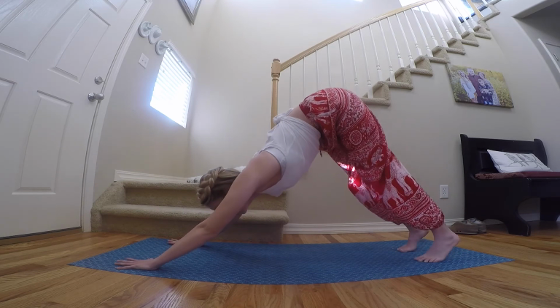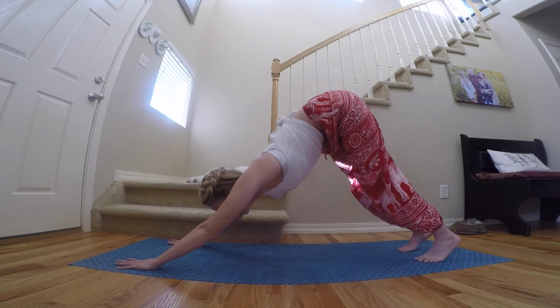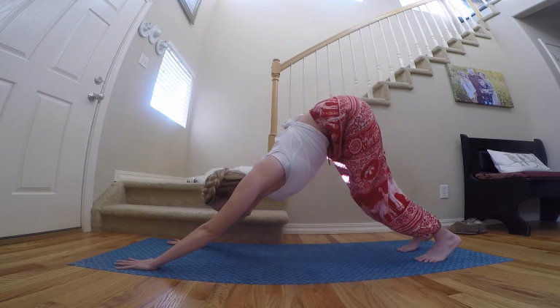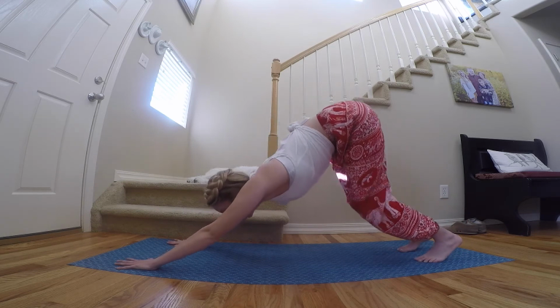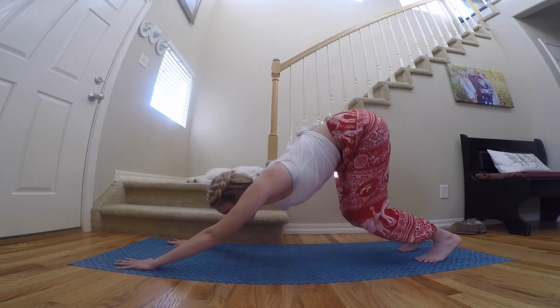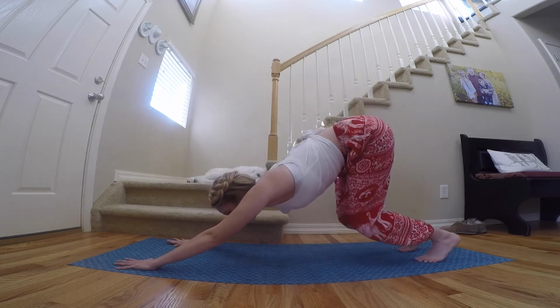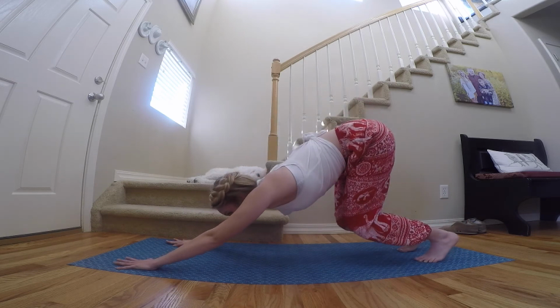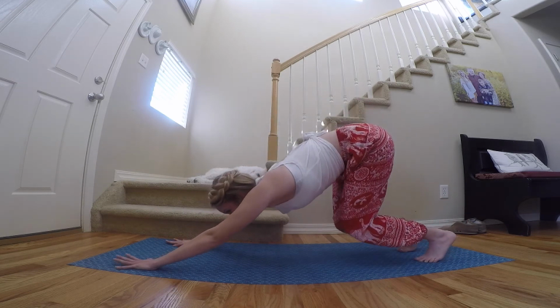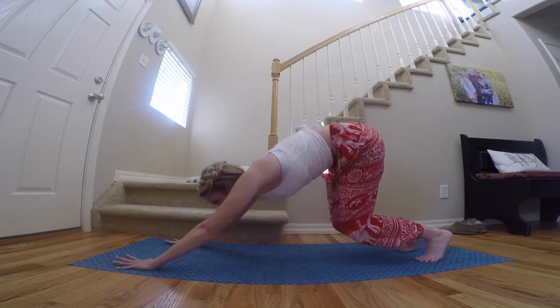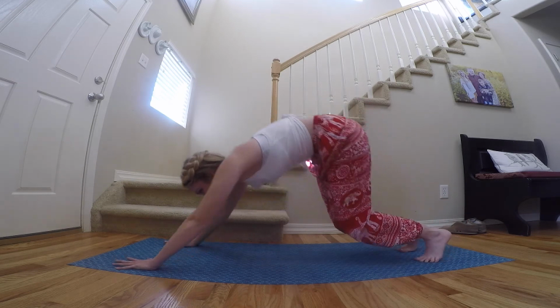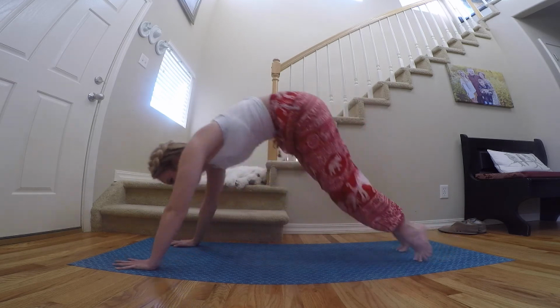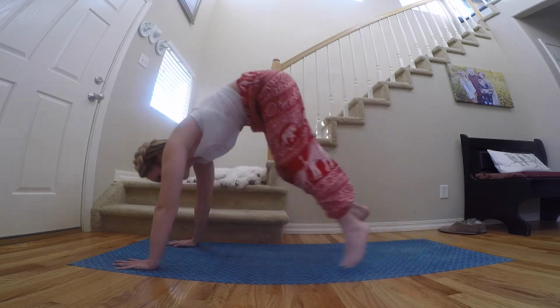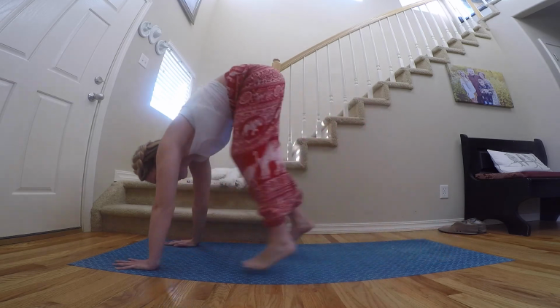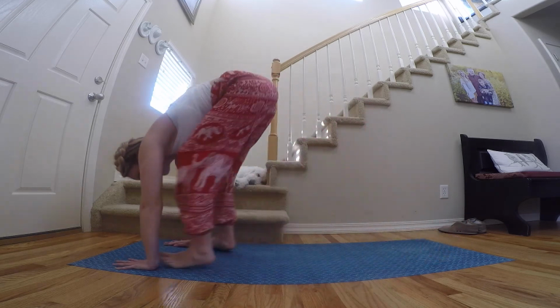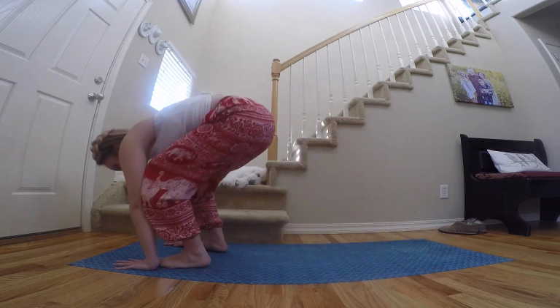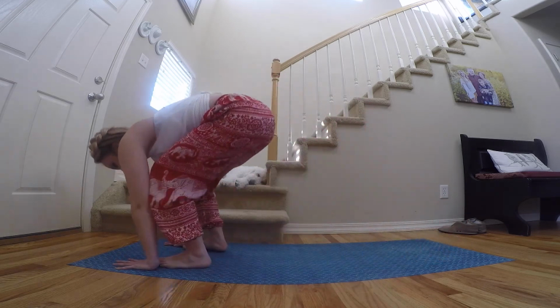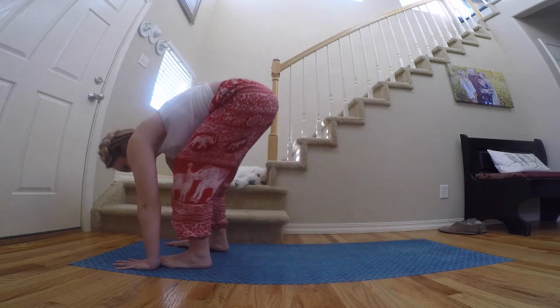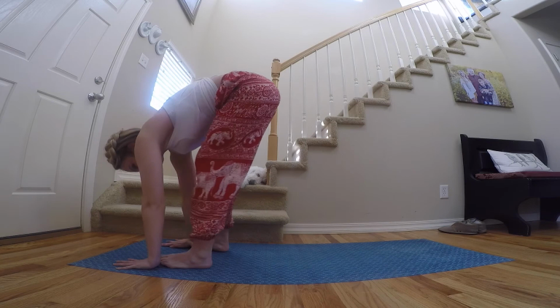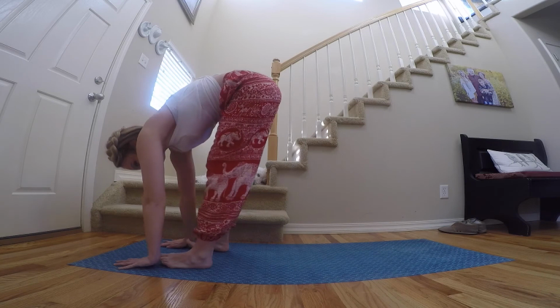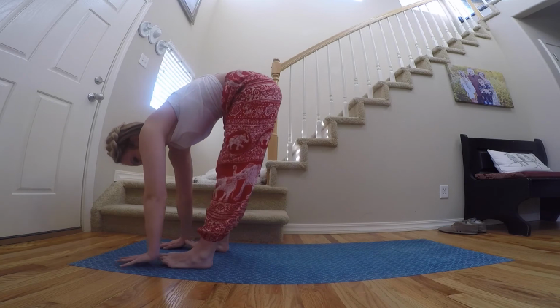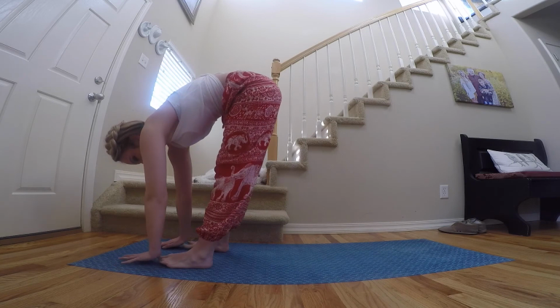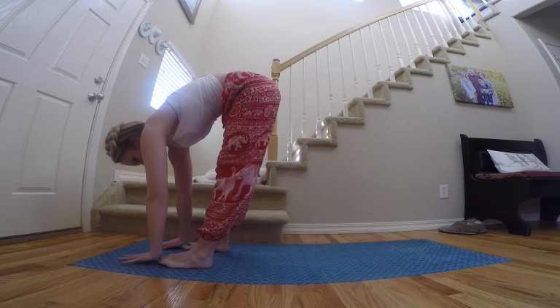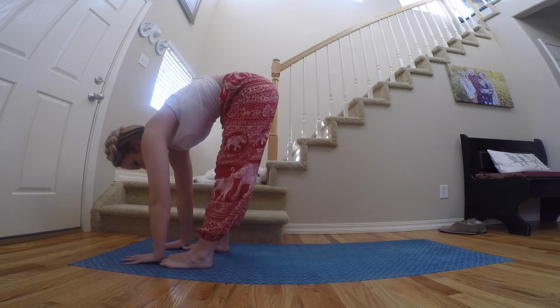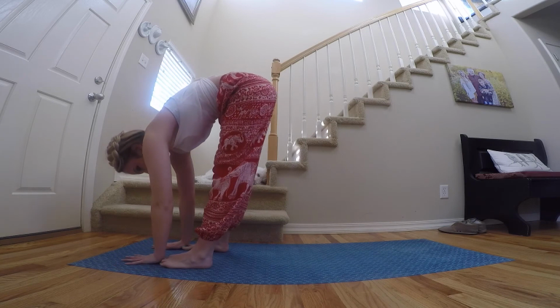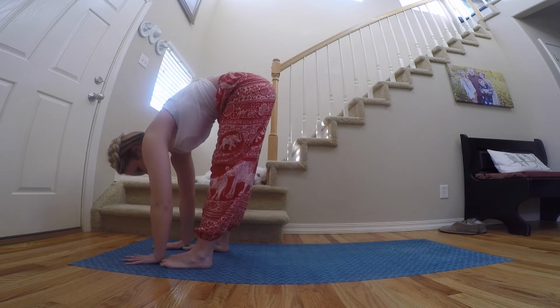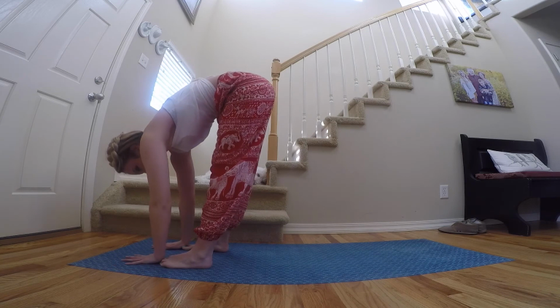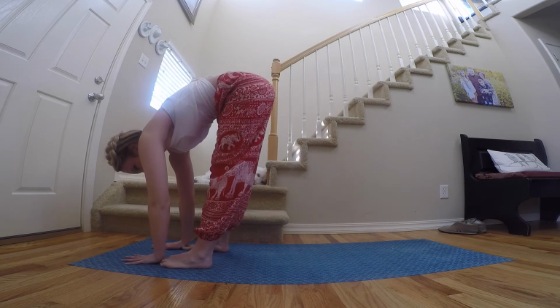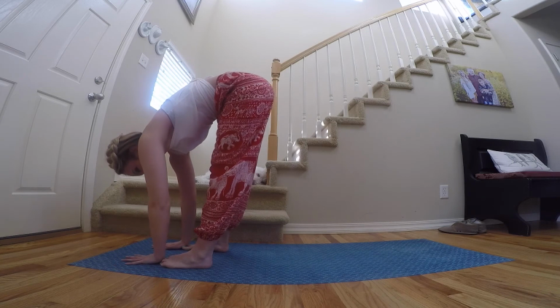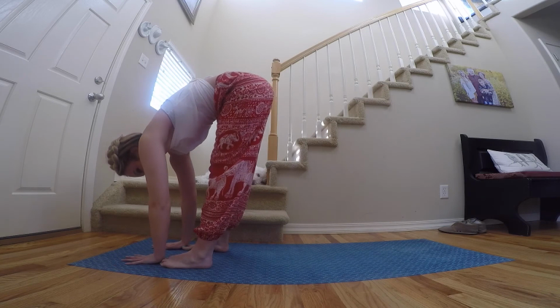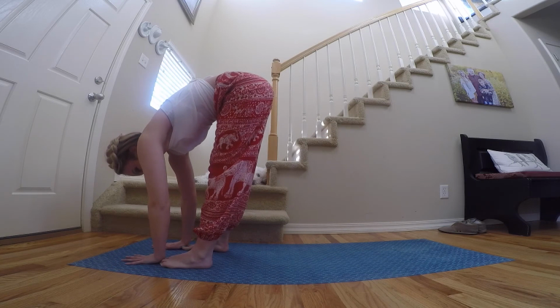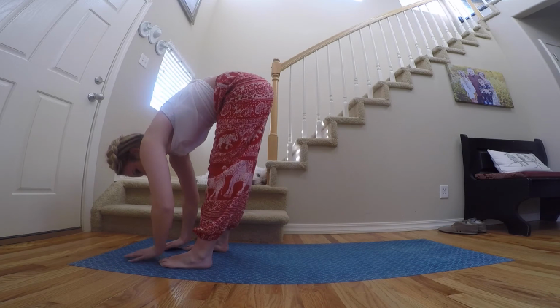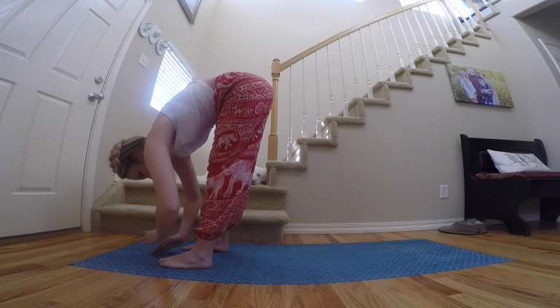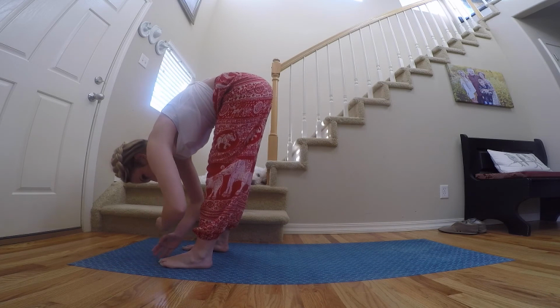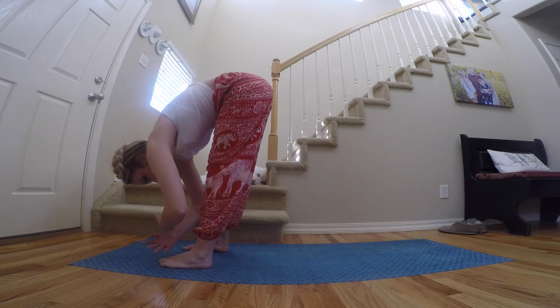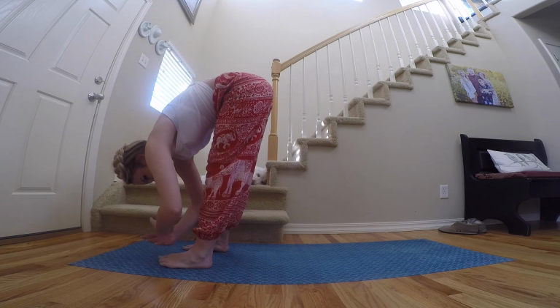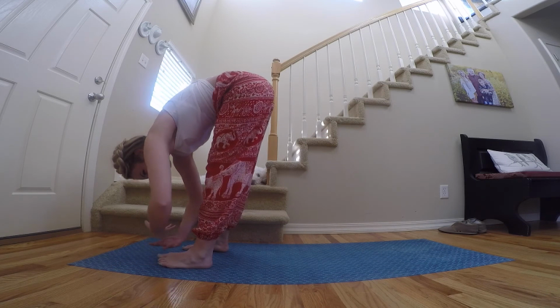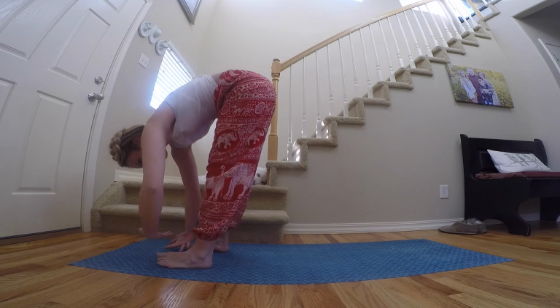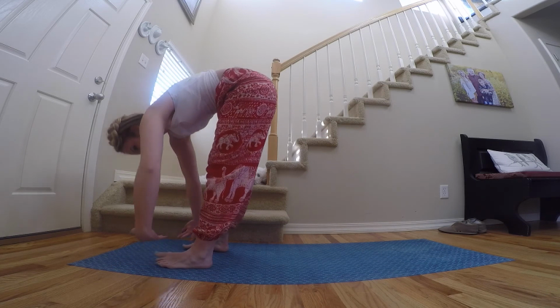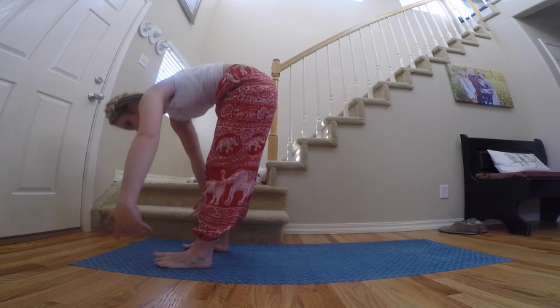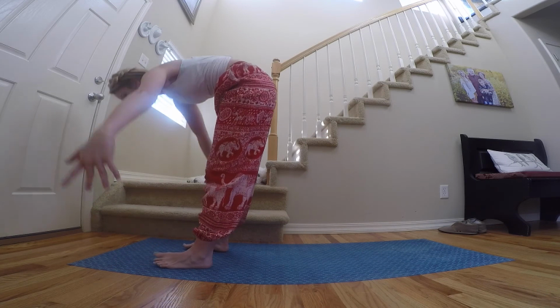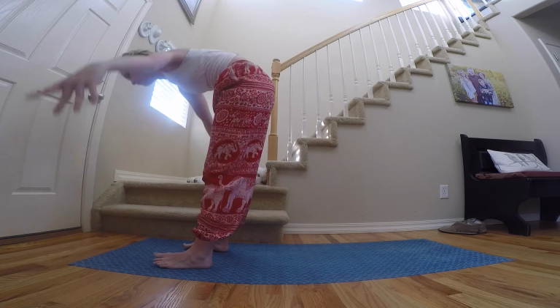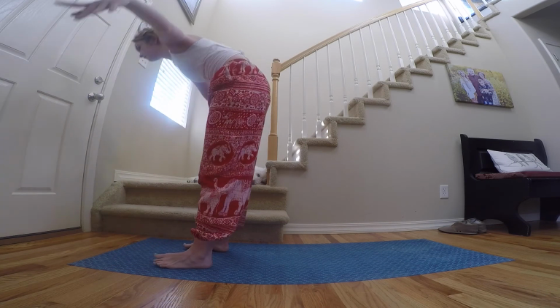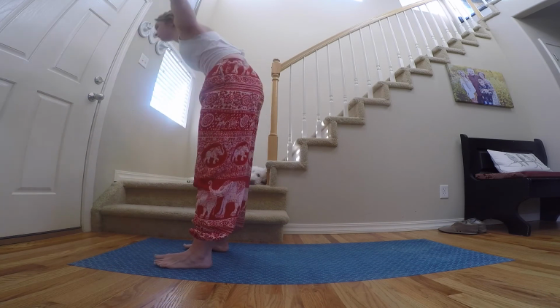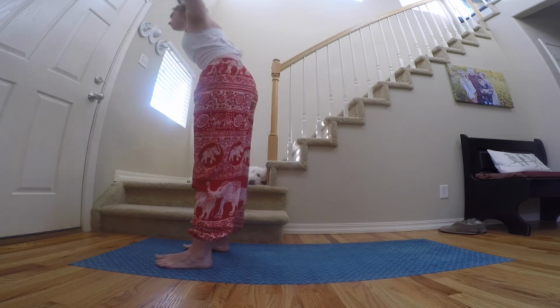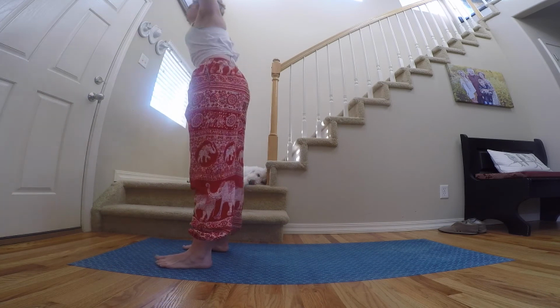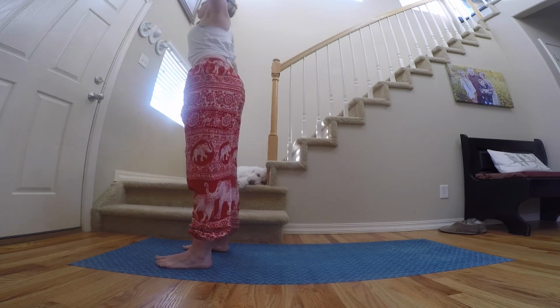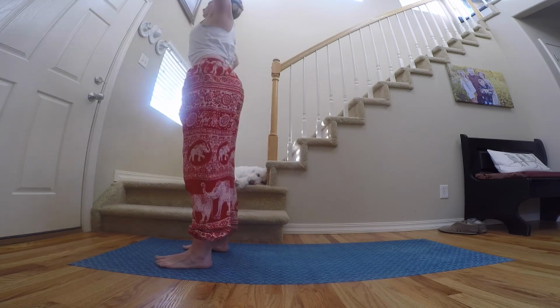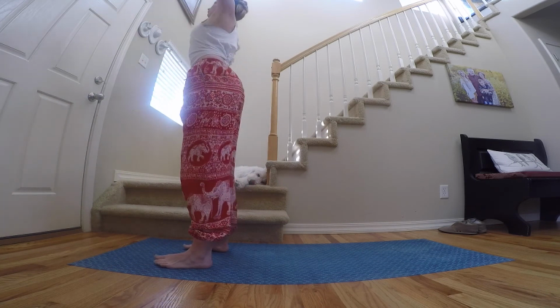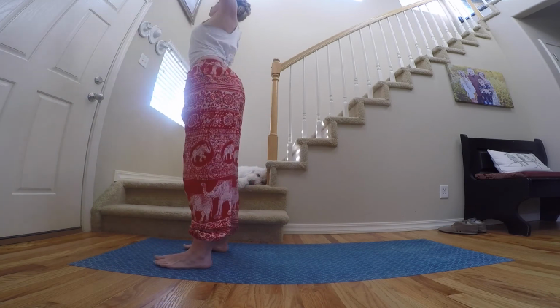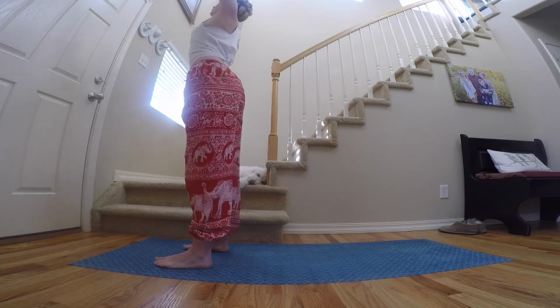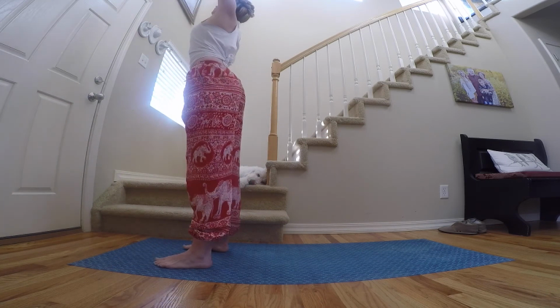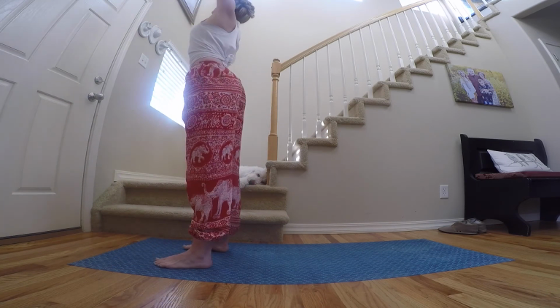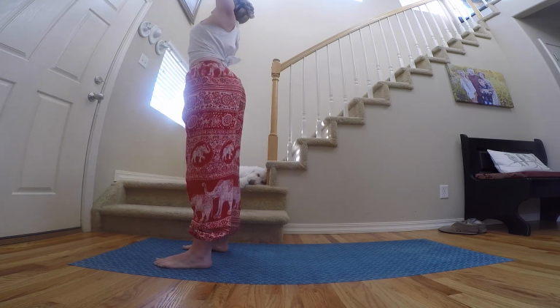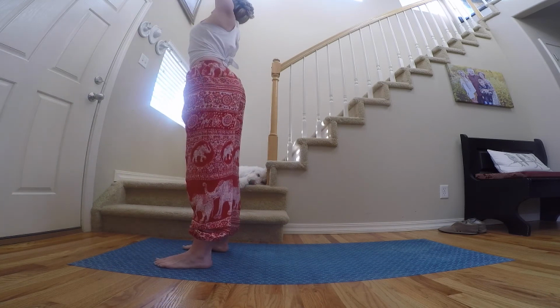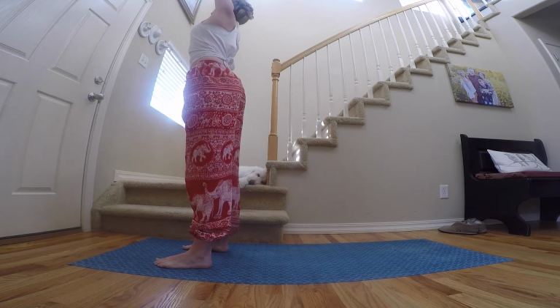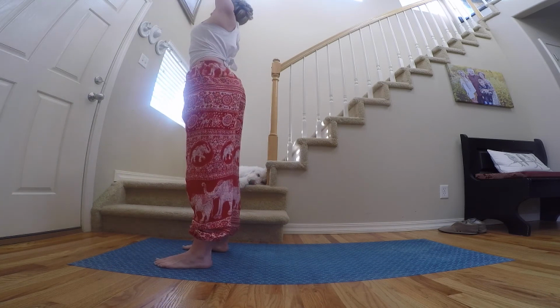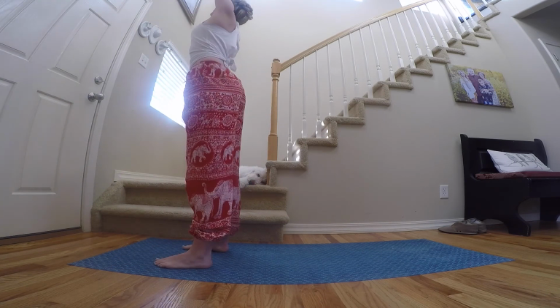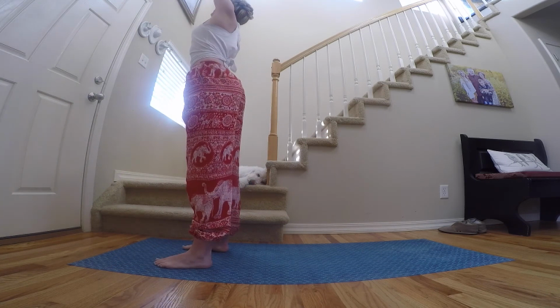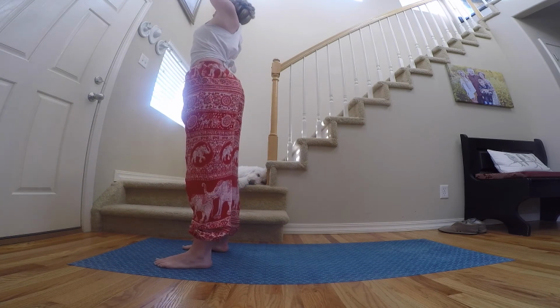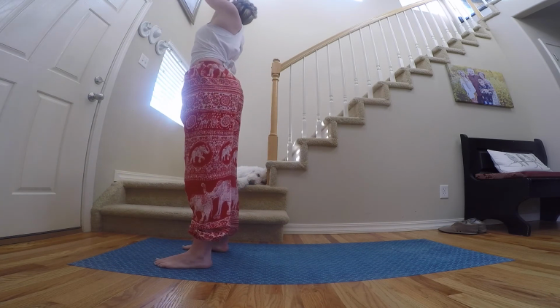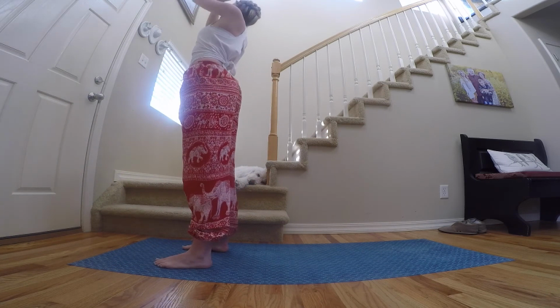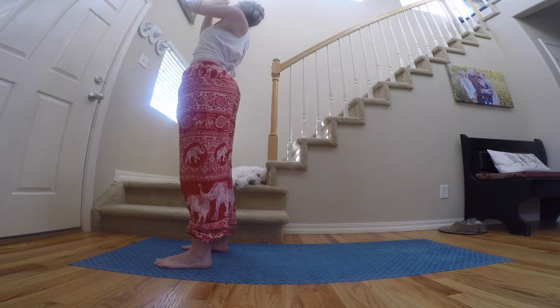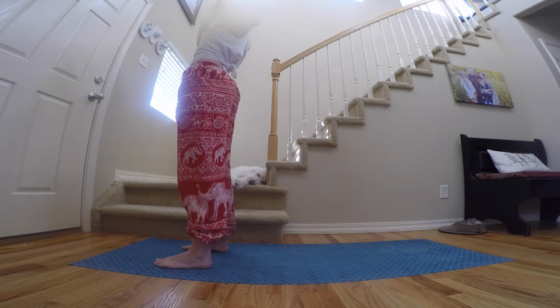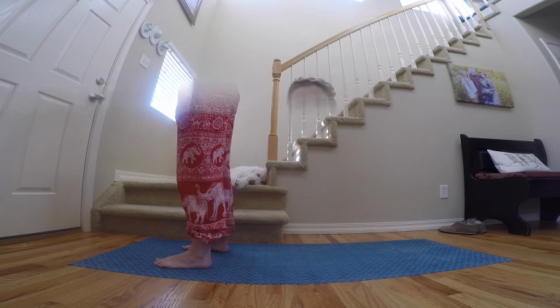Taking an exhale. Inhale, either hopping or walking those feet back to forward fold. Exhale there. Inhale, reverse swan dive all the way back up to the top.